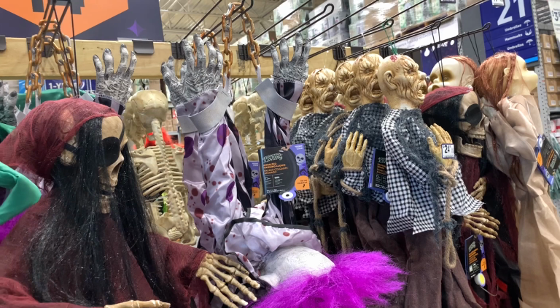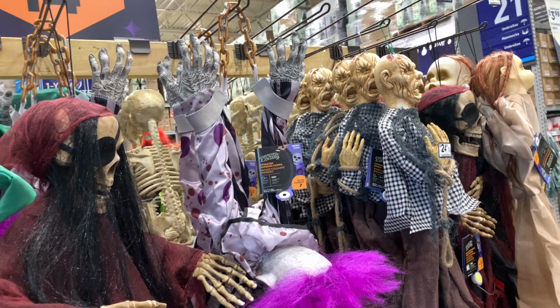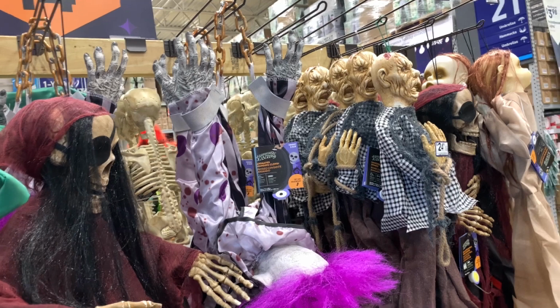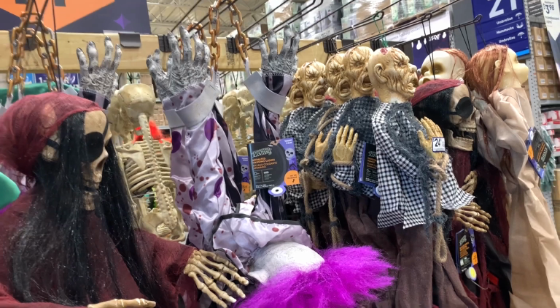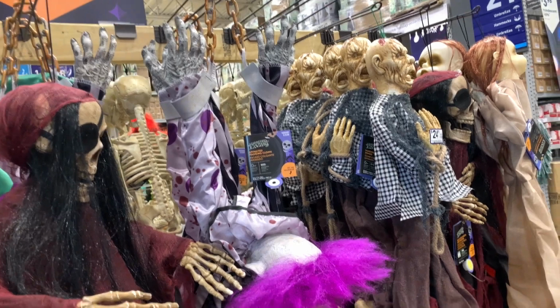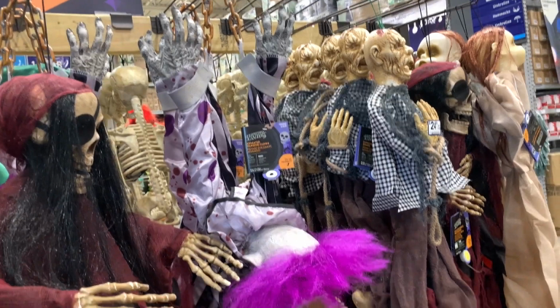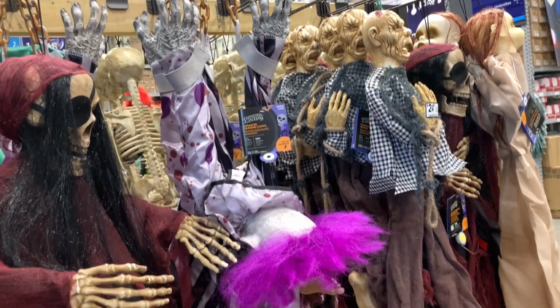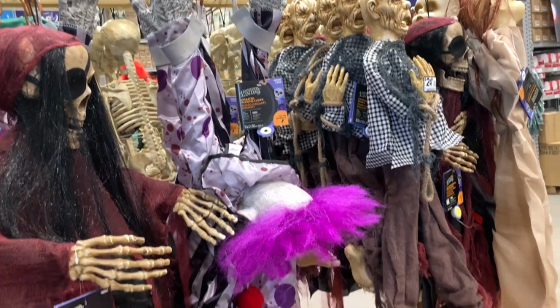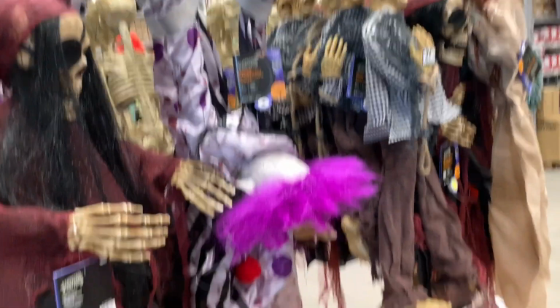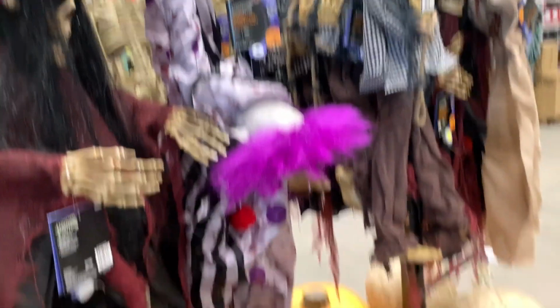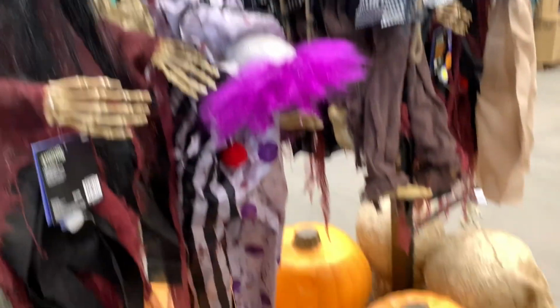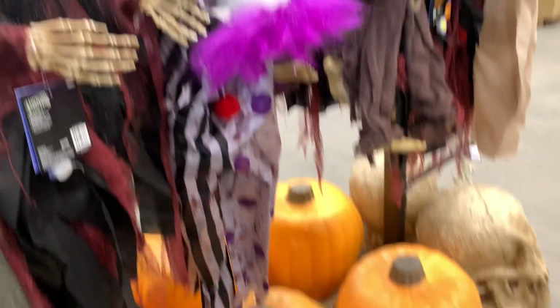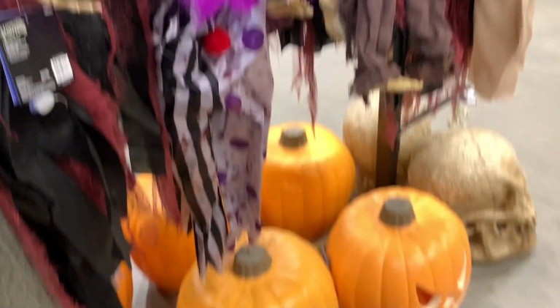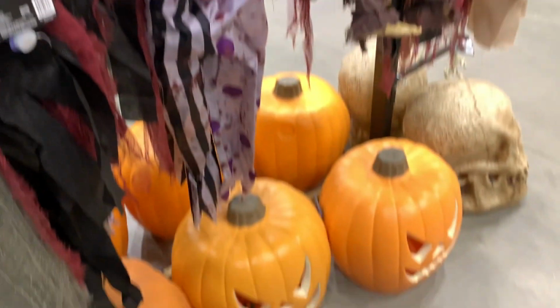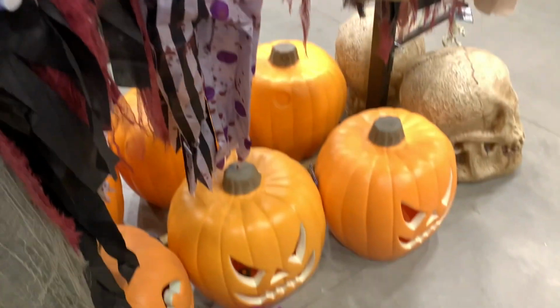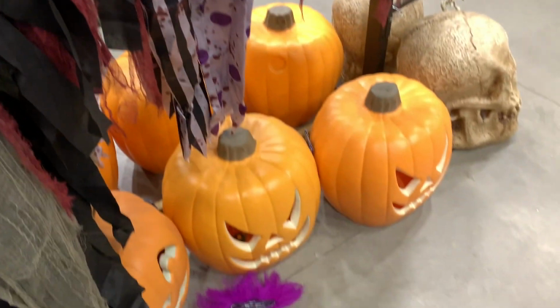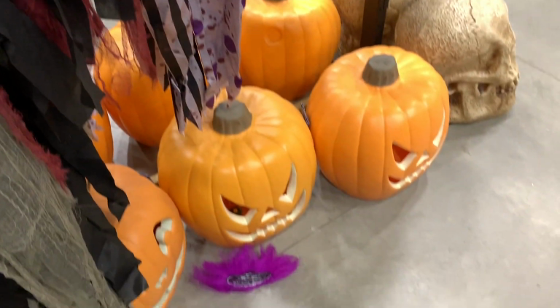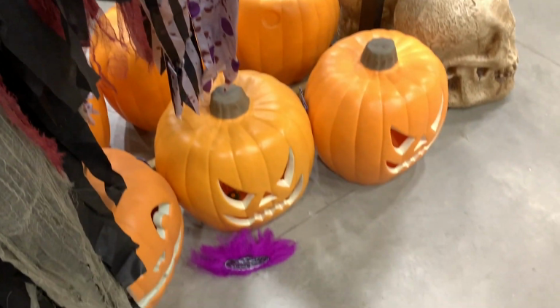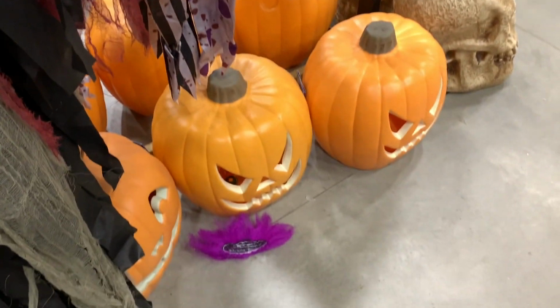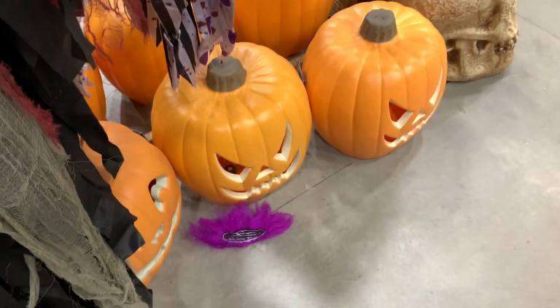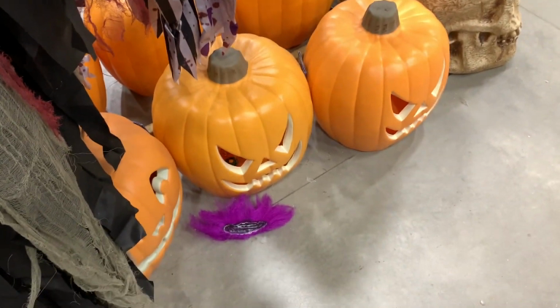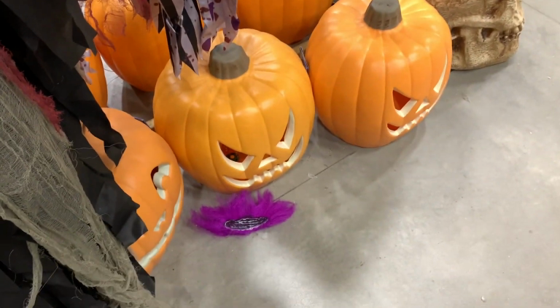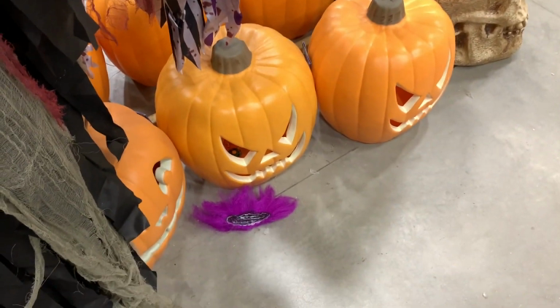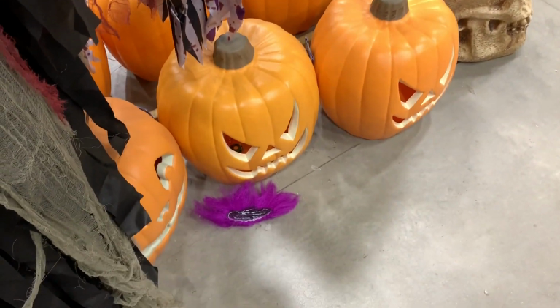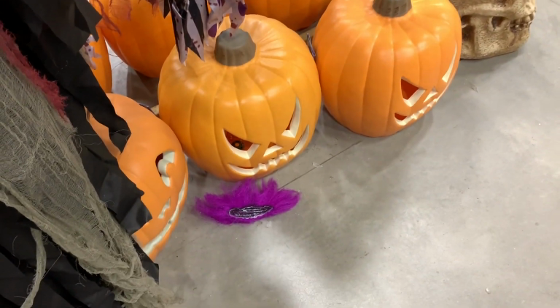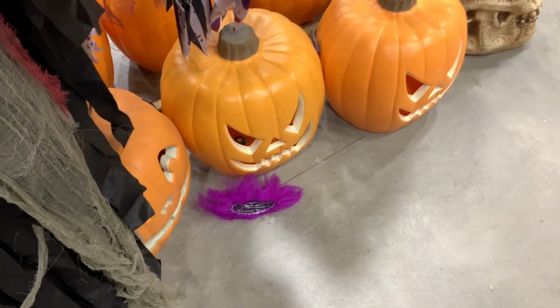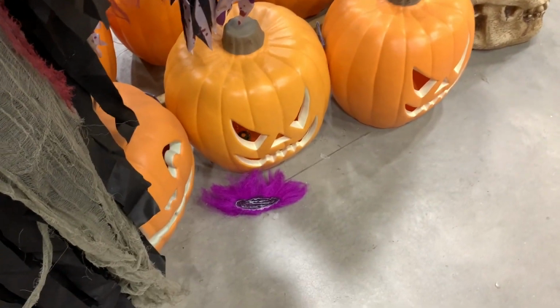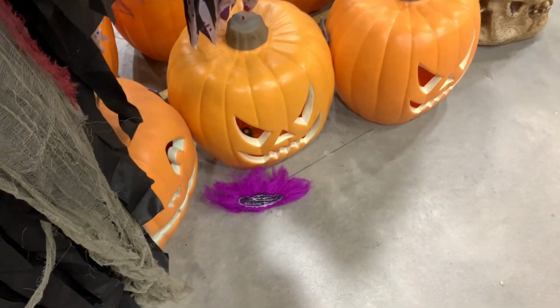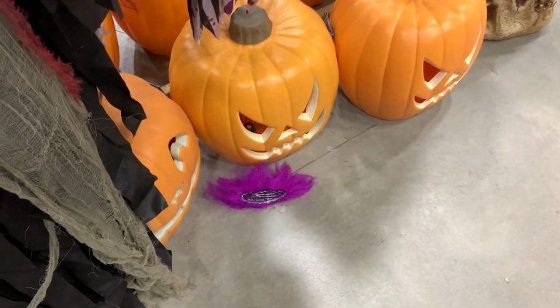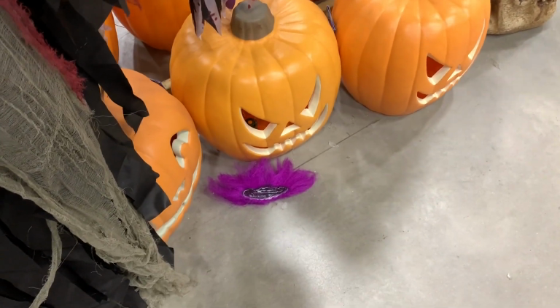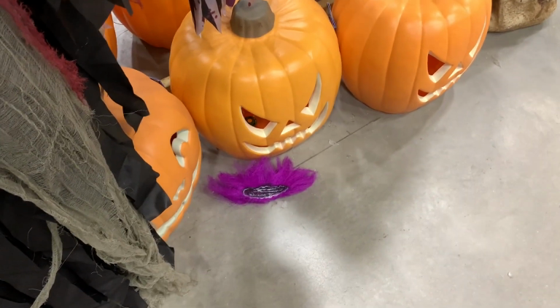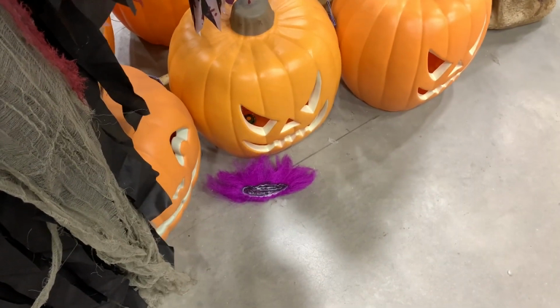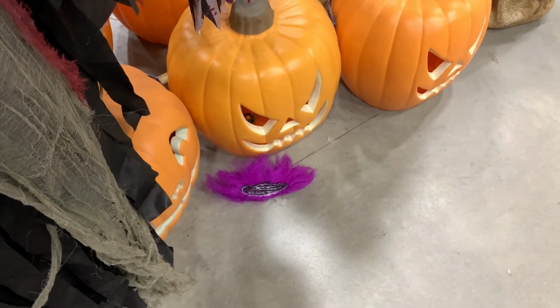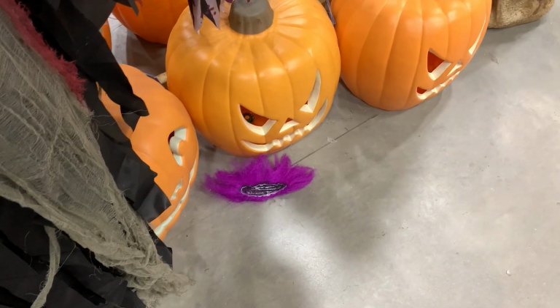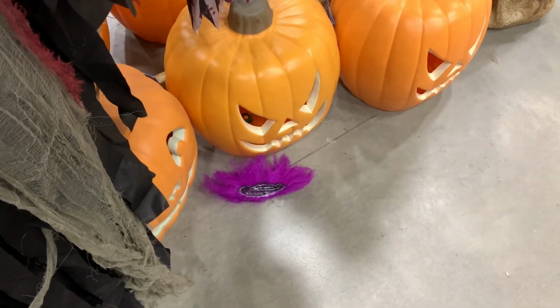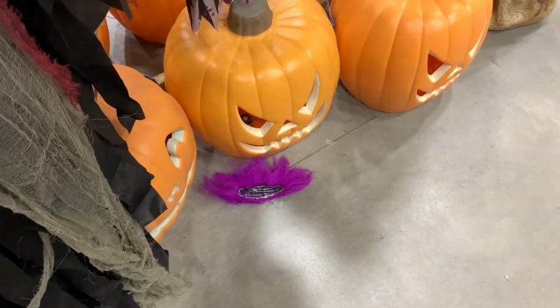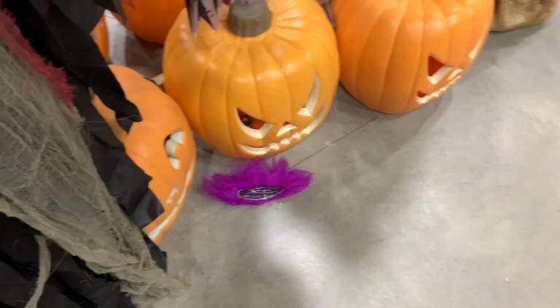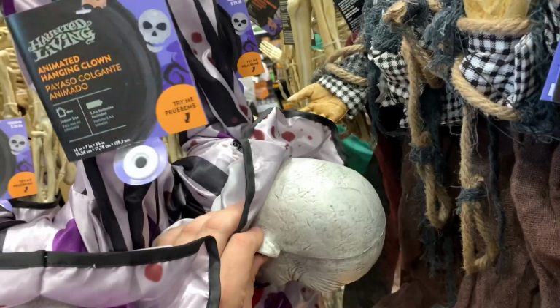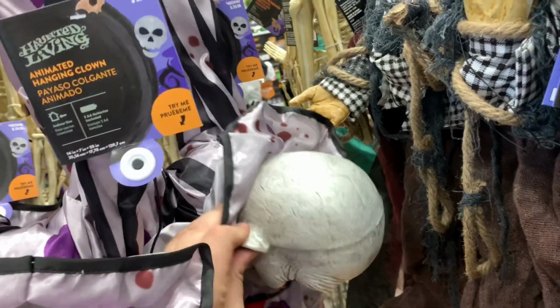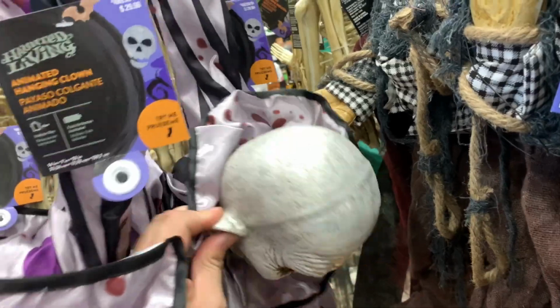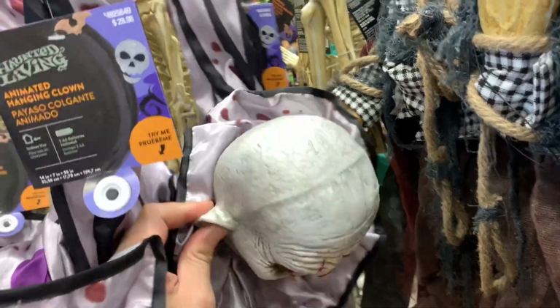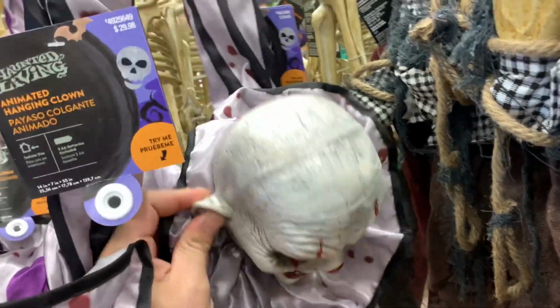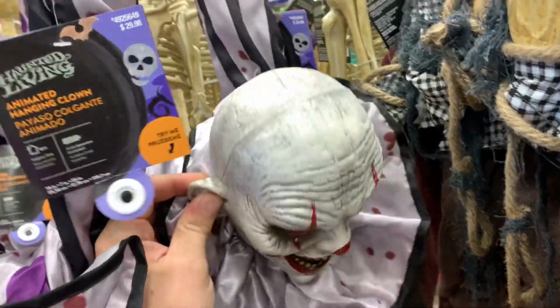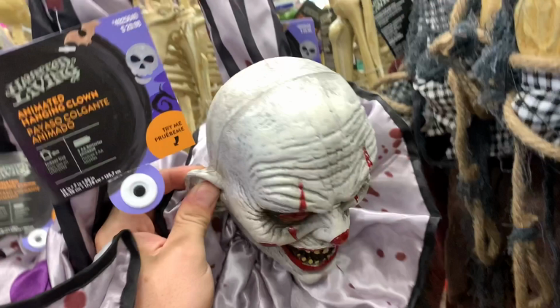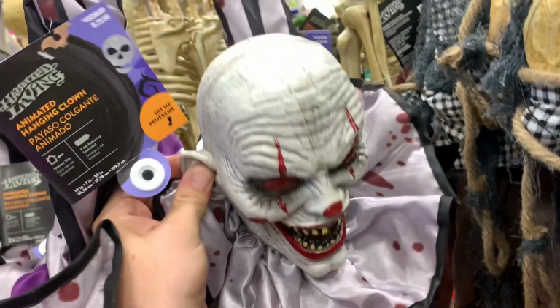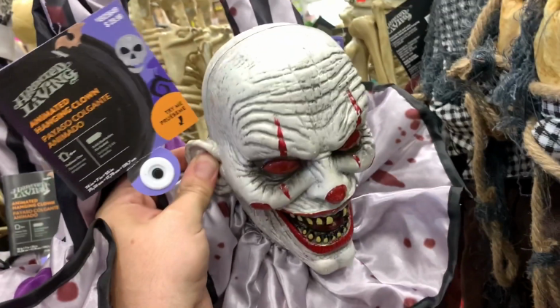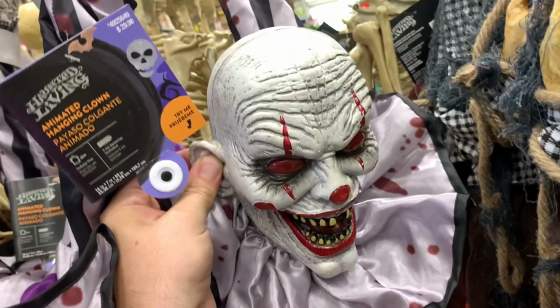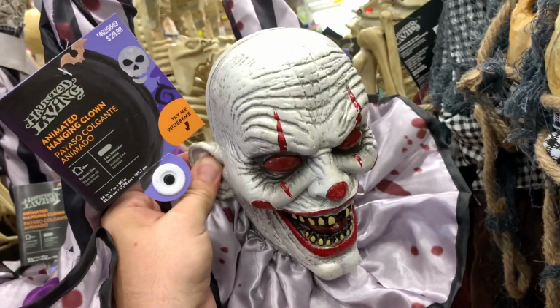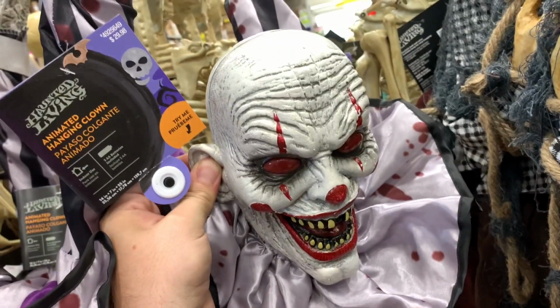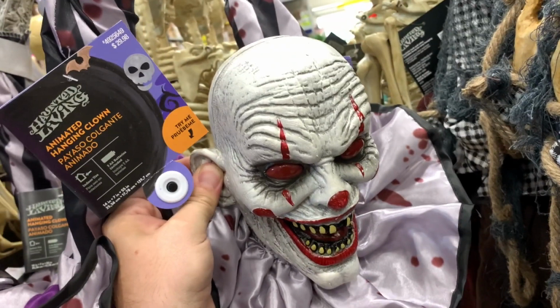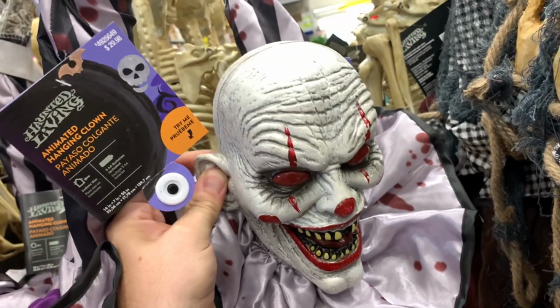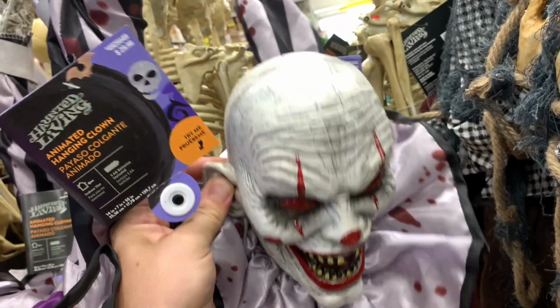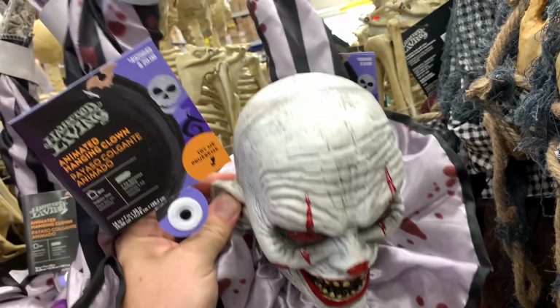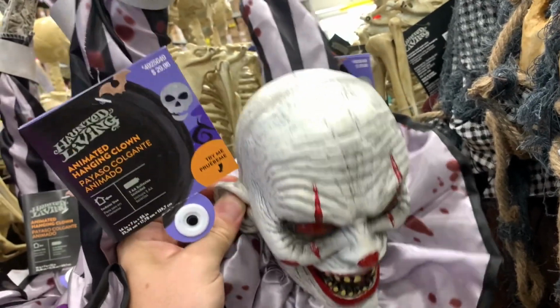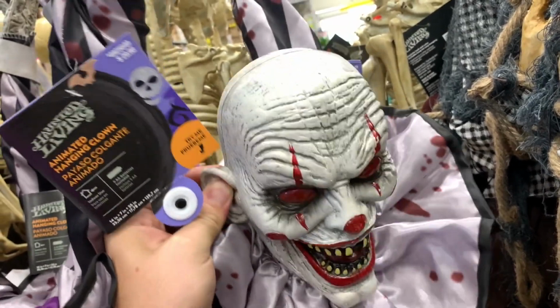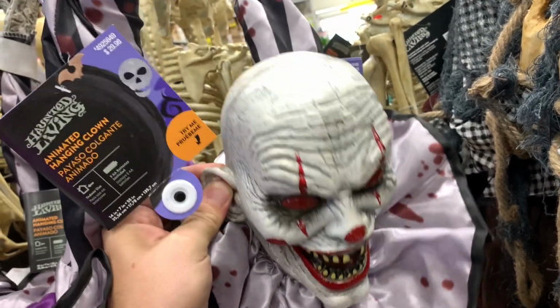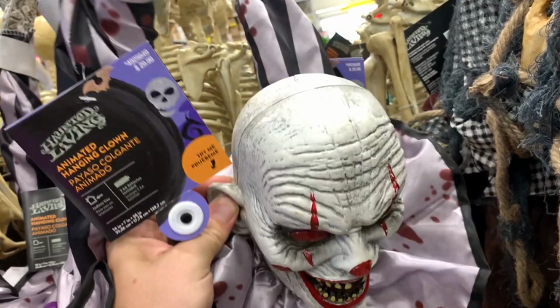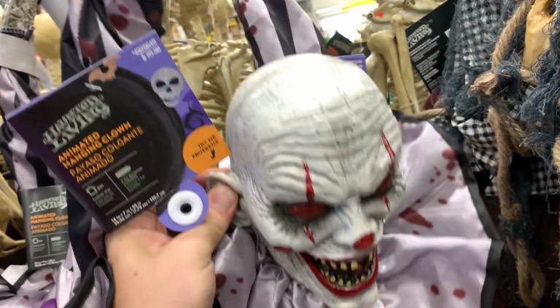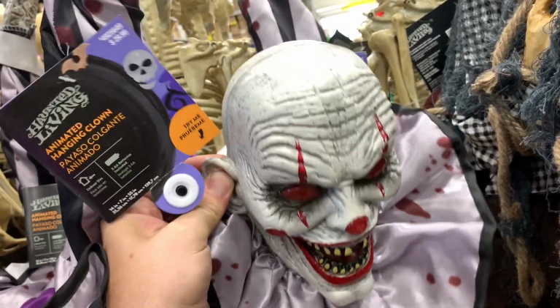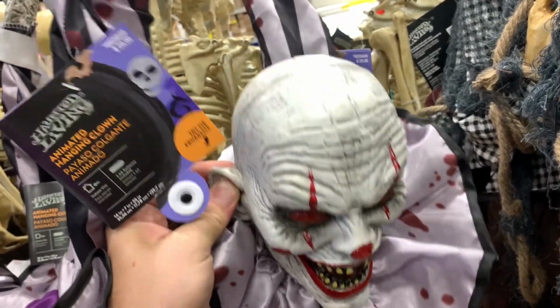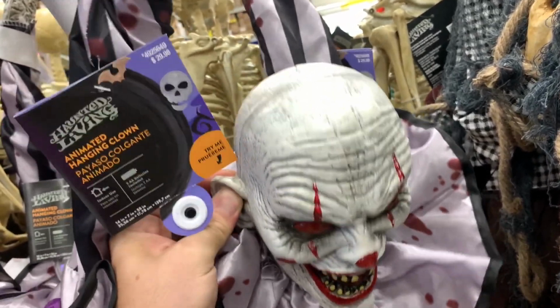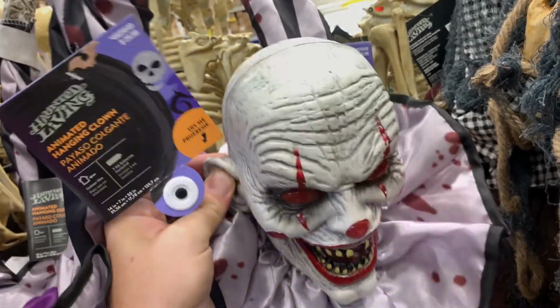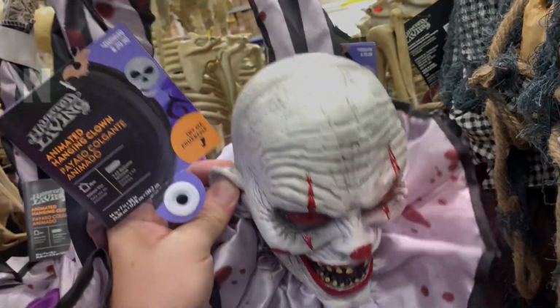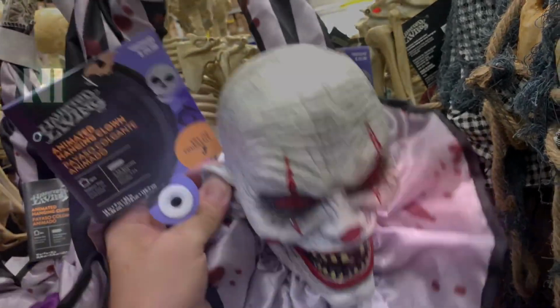Oh no, one of the clowns lost his hair! Wow buddy, did you lose your hair?